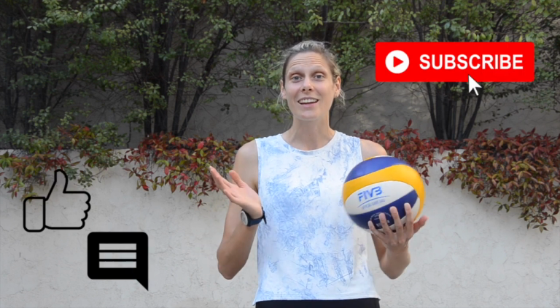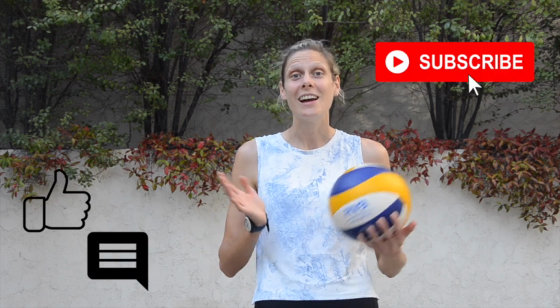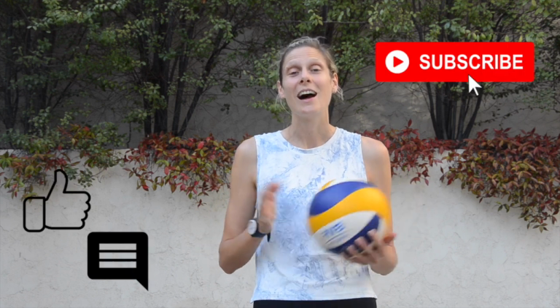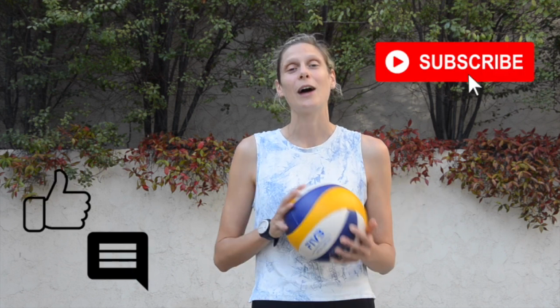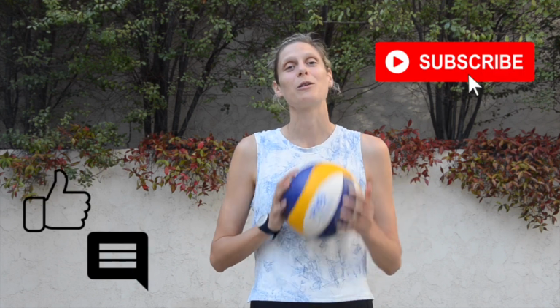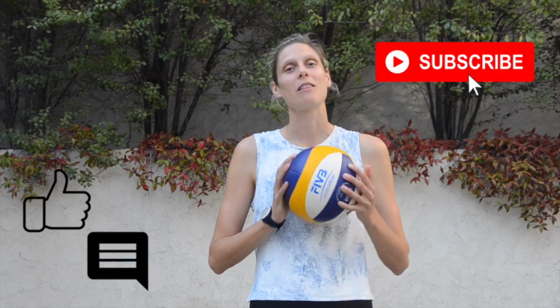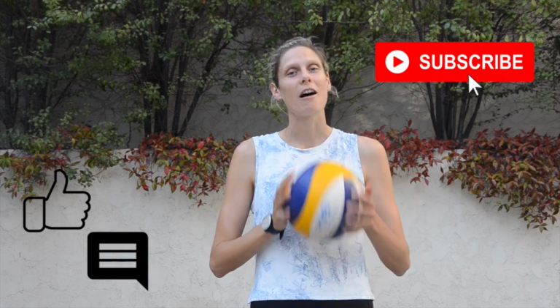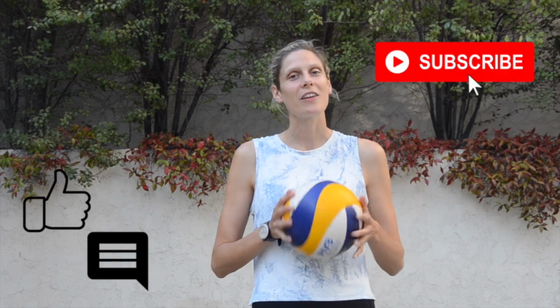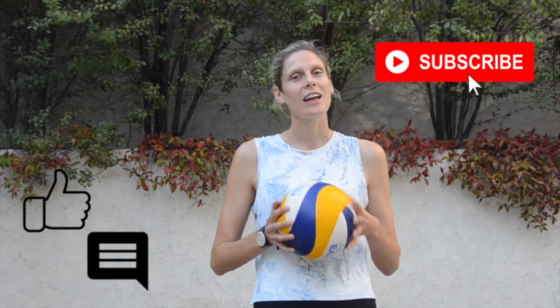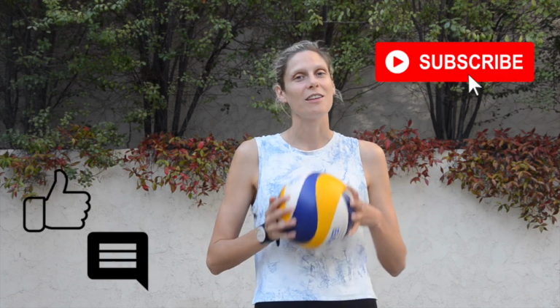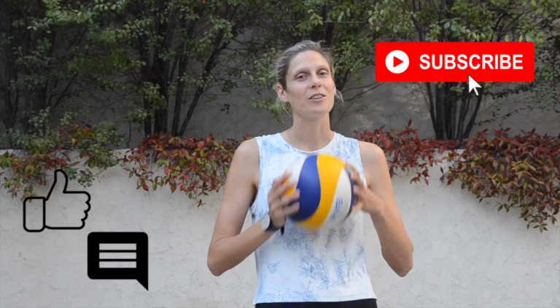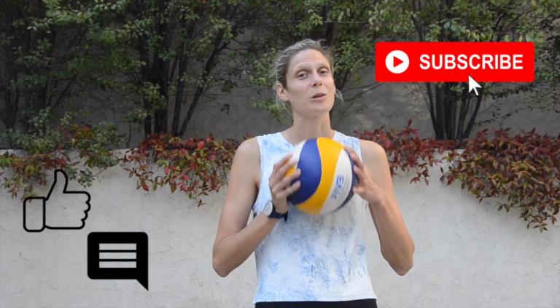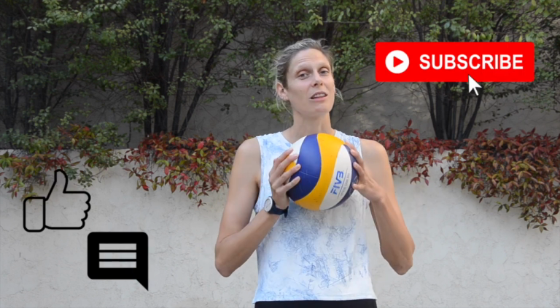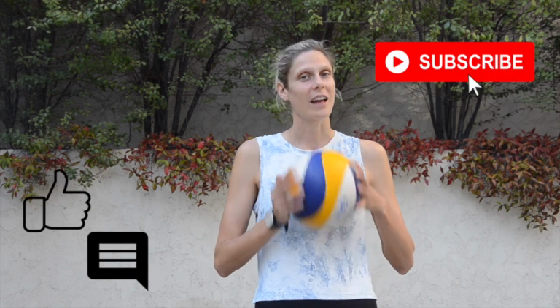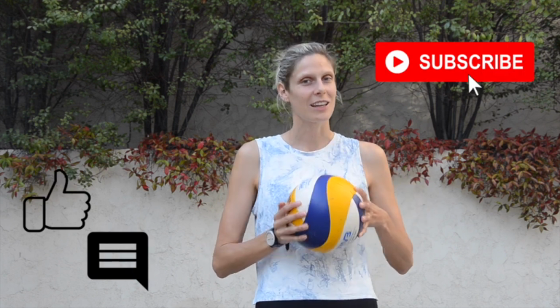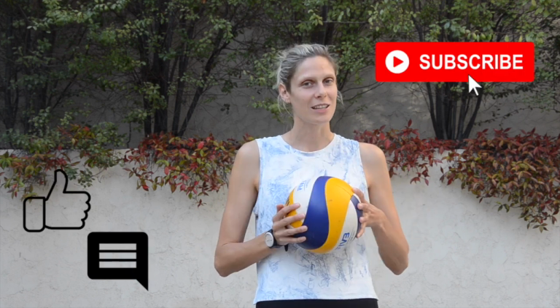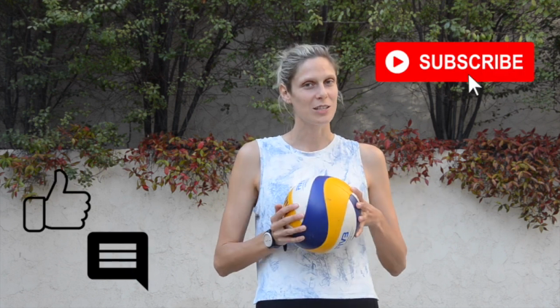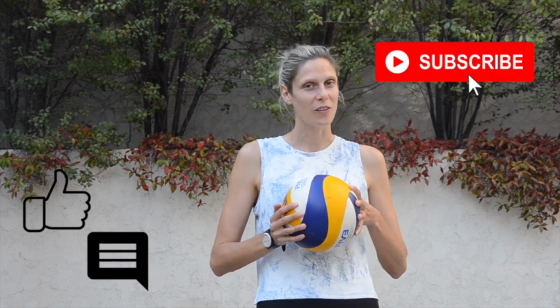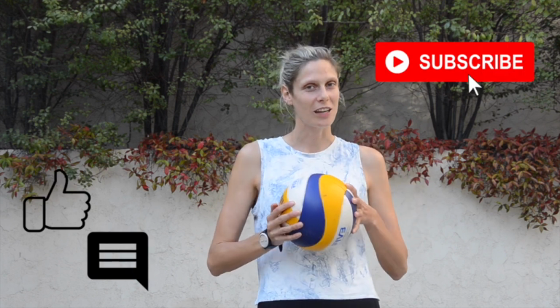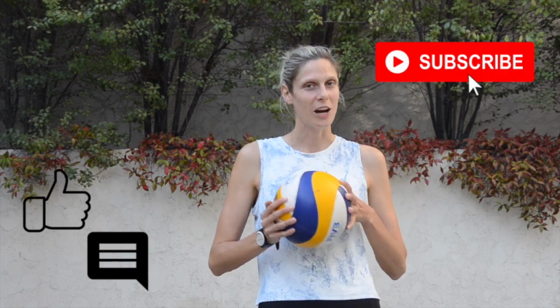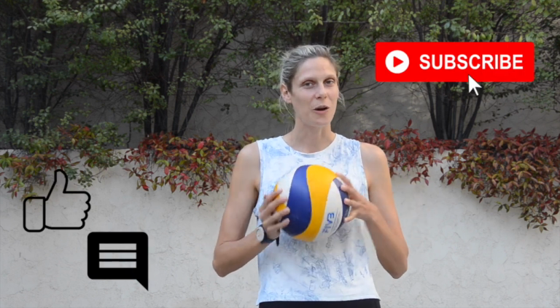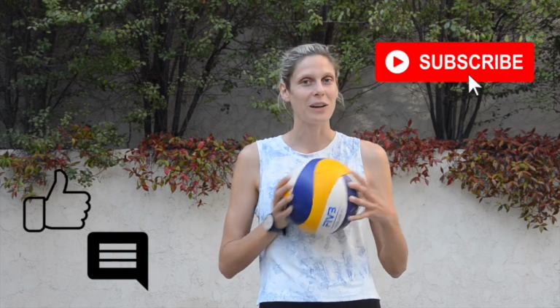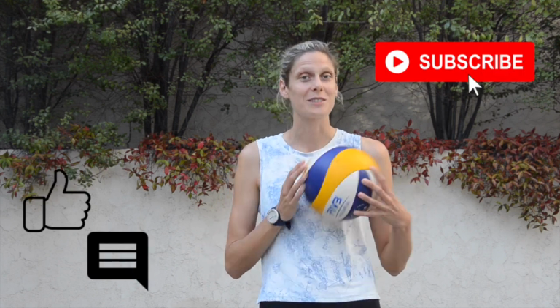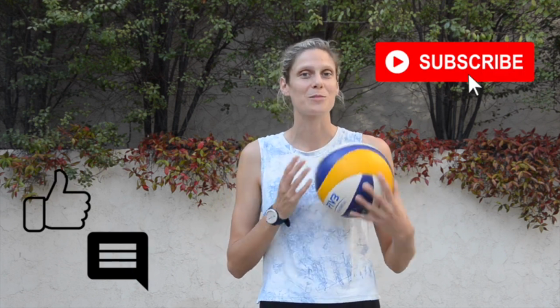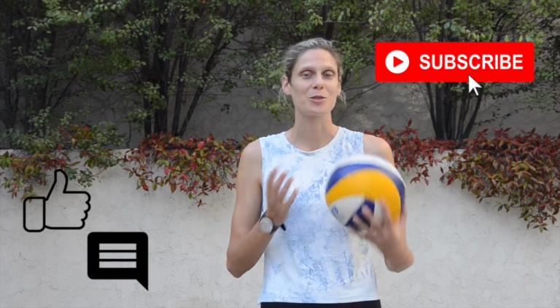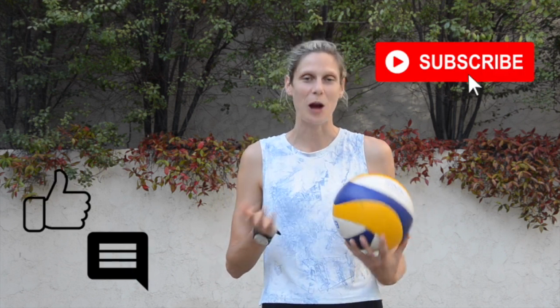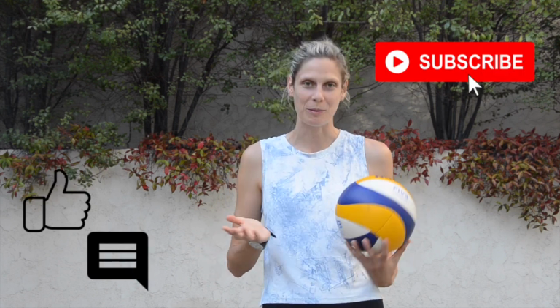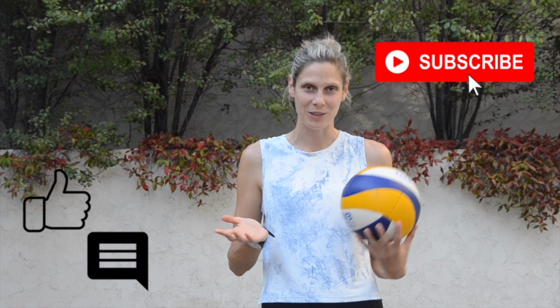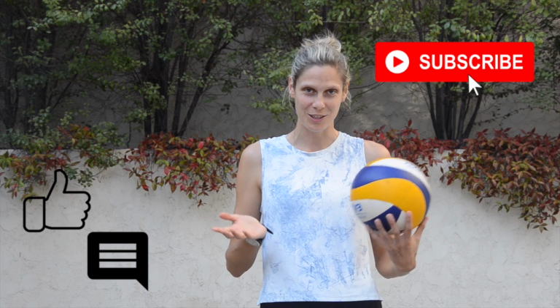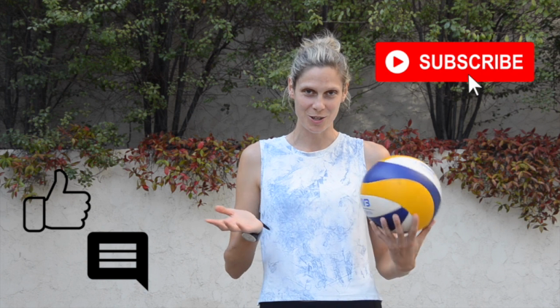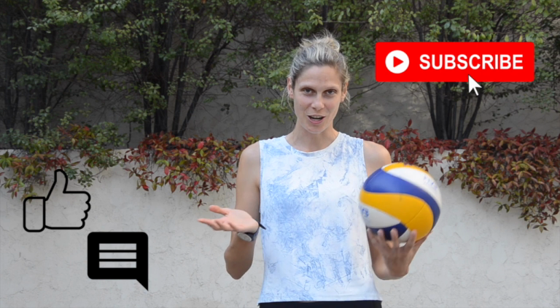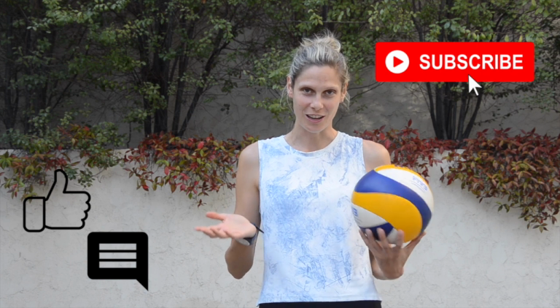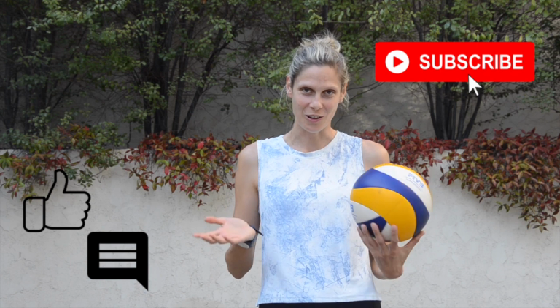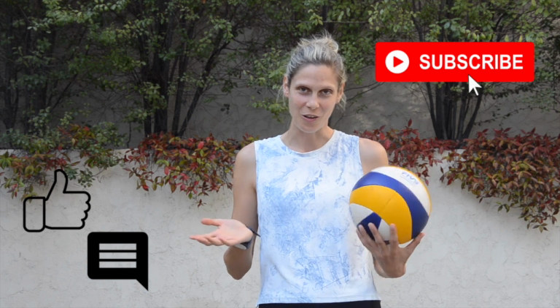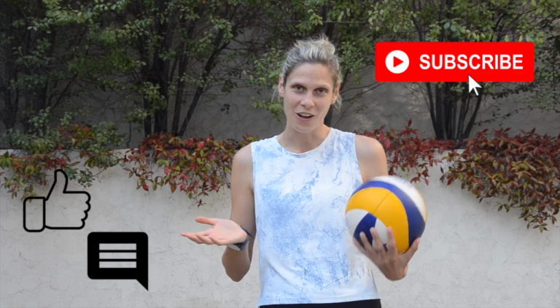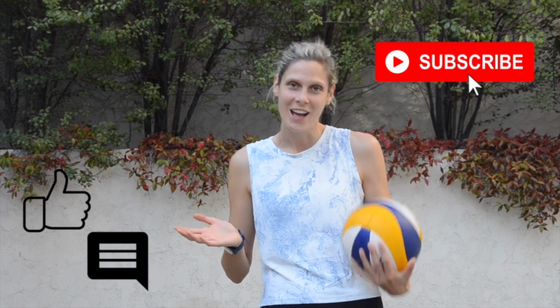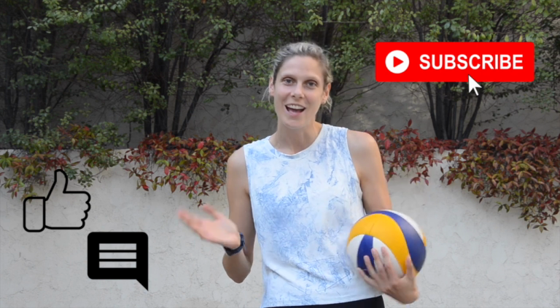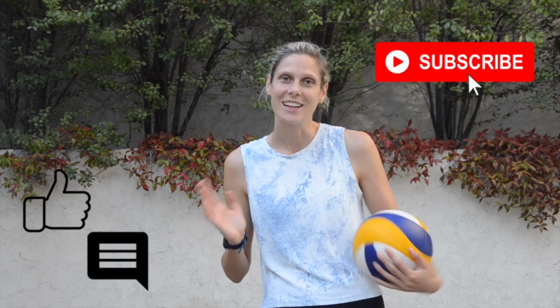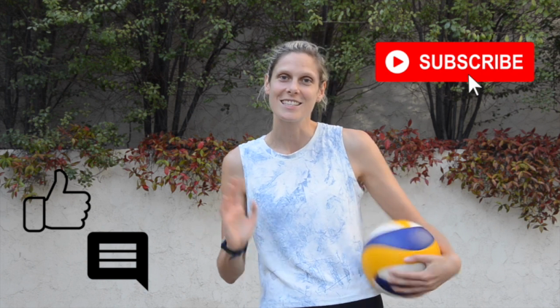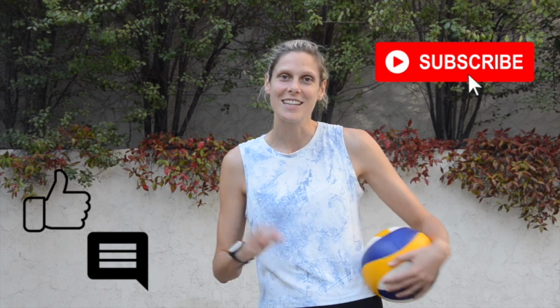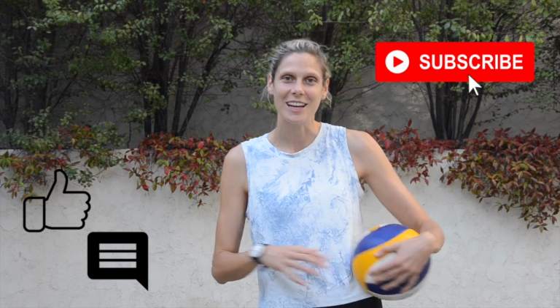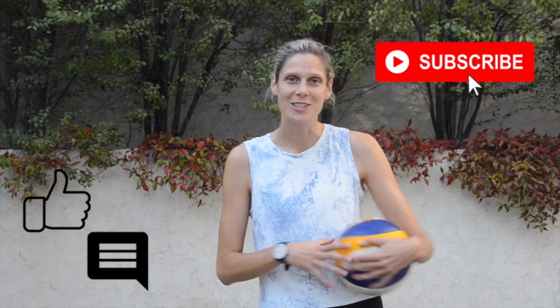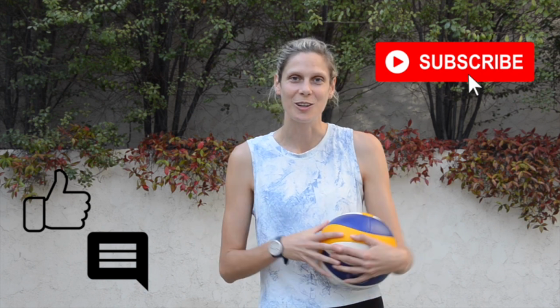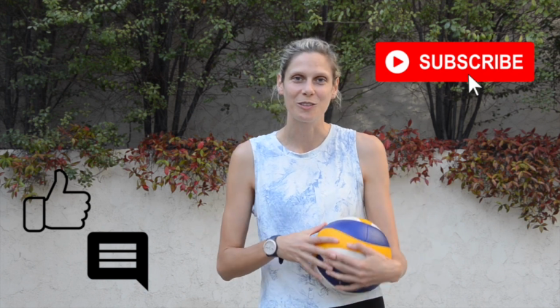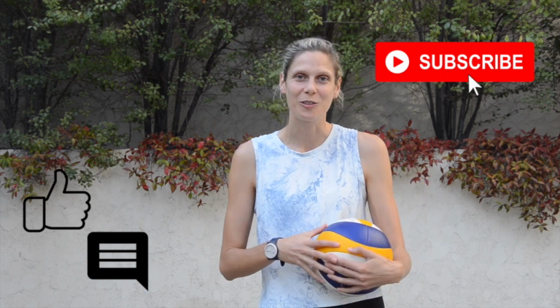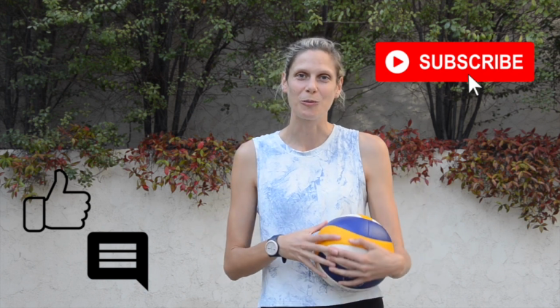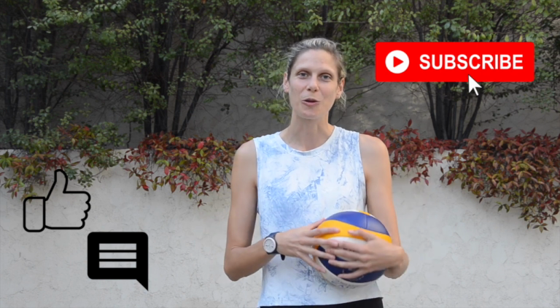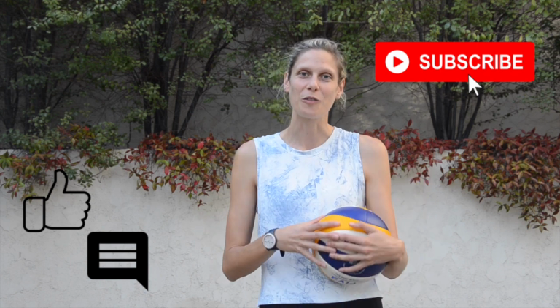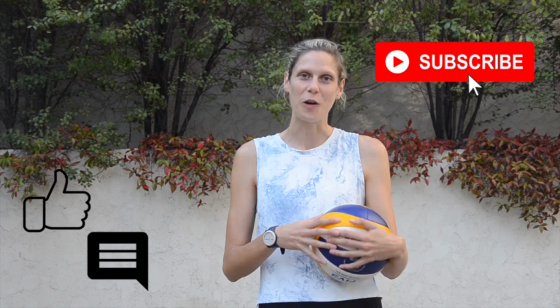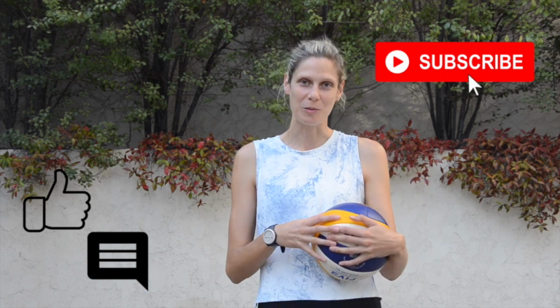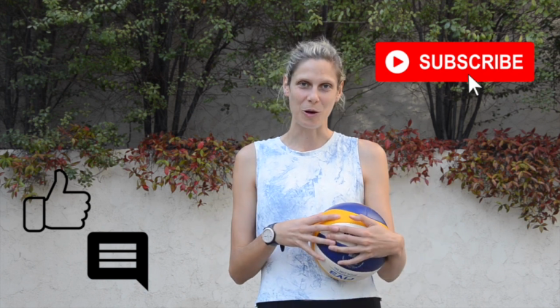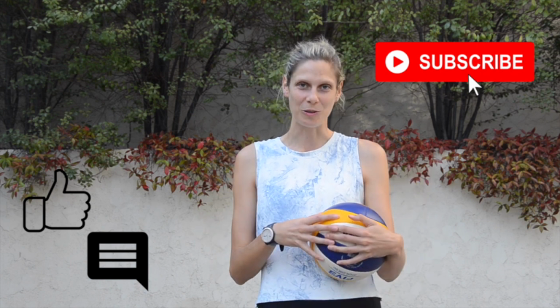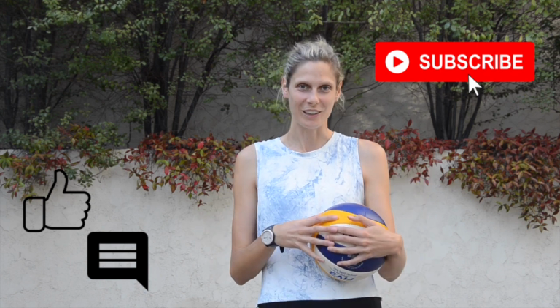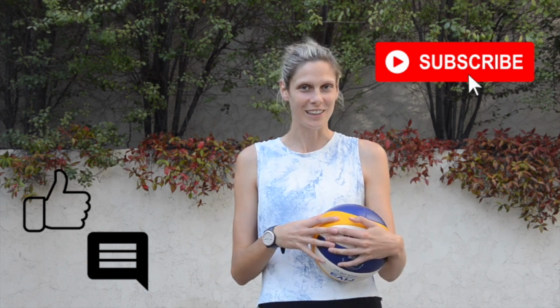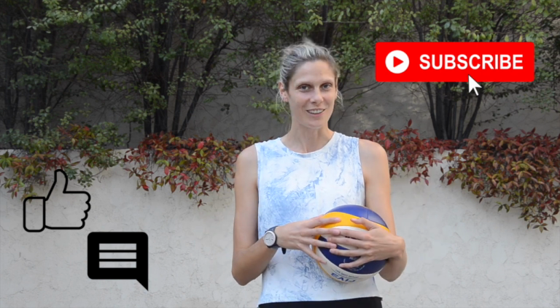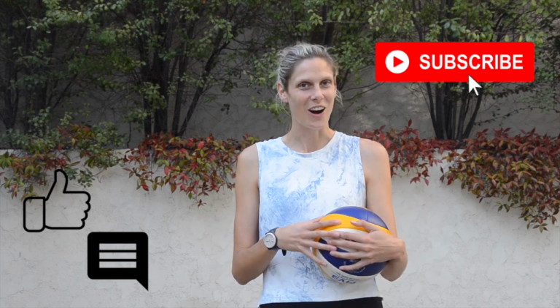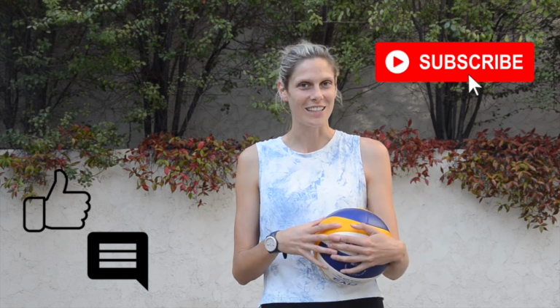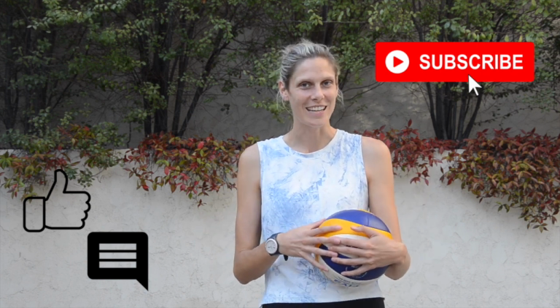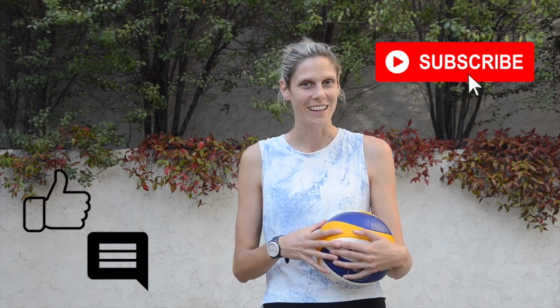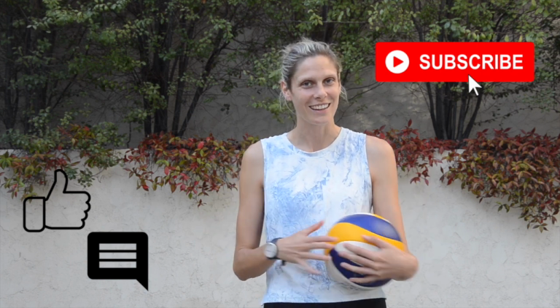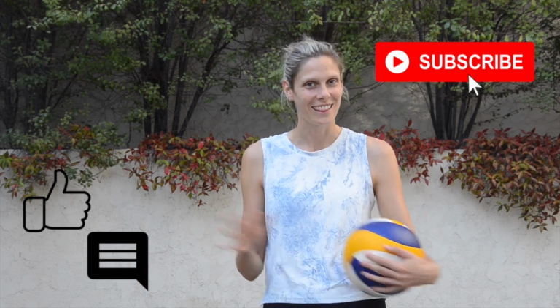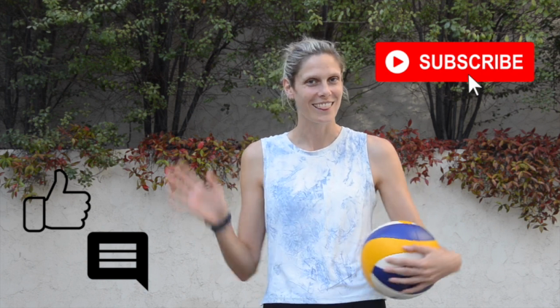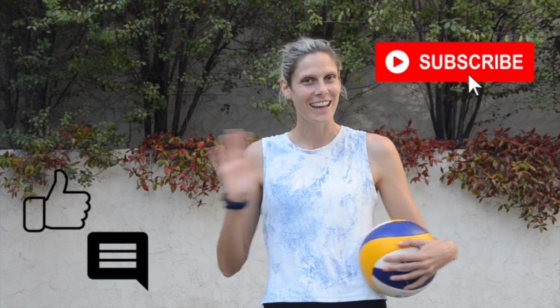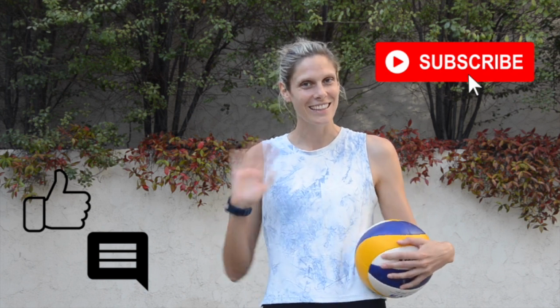If you have any questions, be sure to ask me in the comments. I would love it if you would like this video, subscribe to this channel, and stay tuned for more volleyball-related content. Thanks!